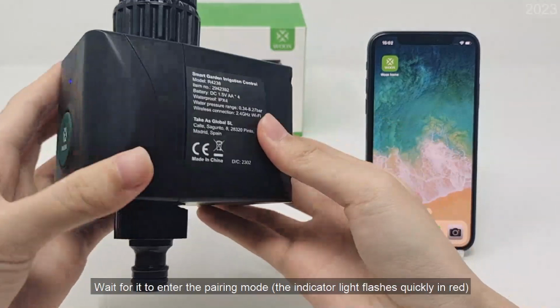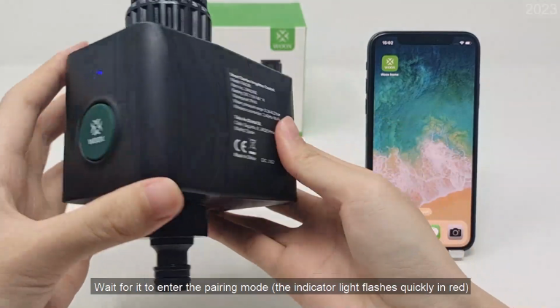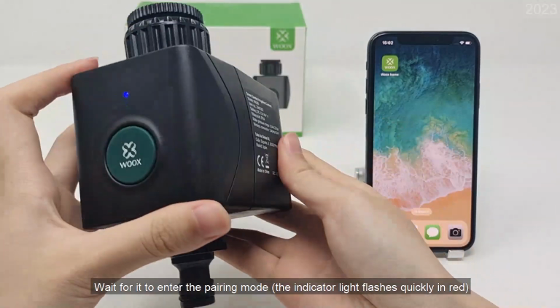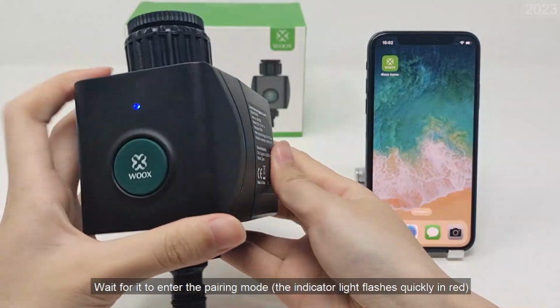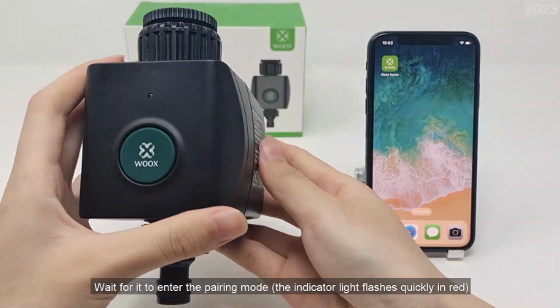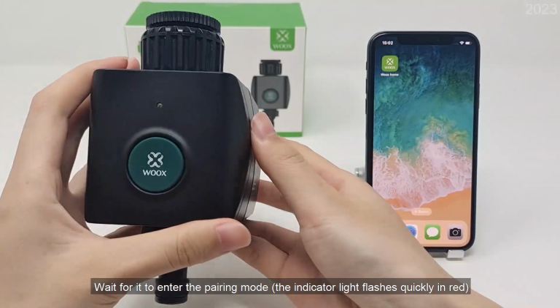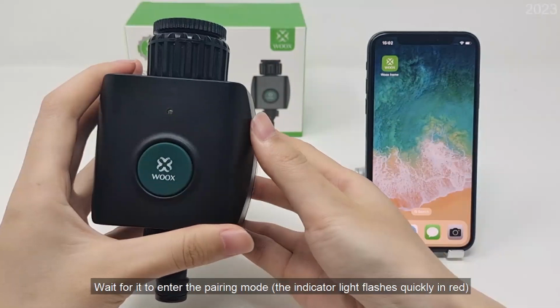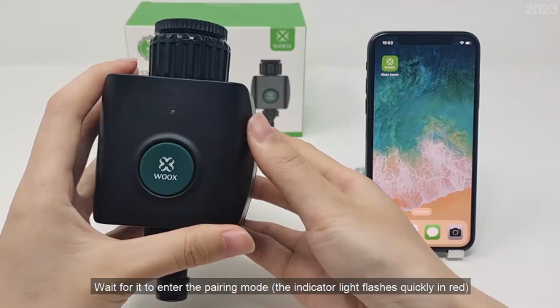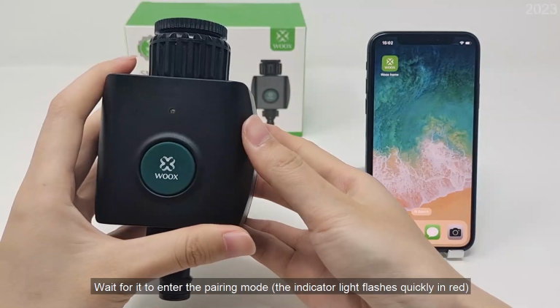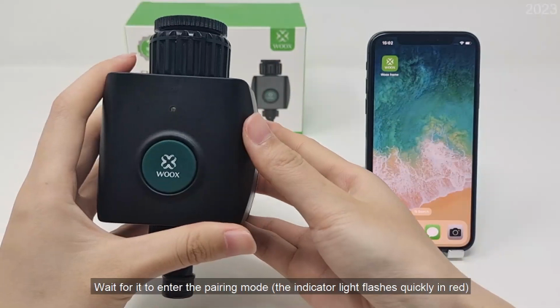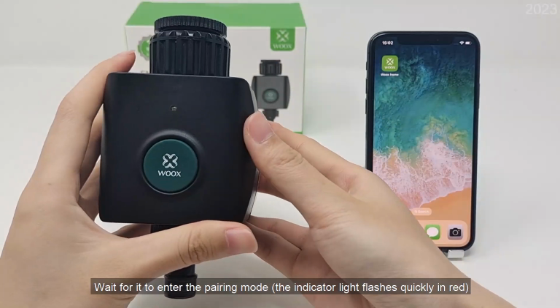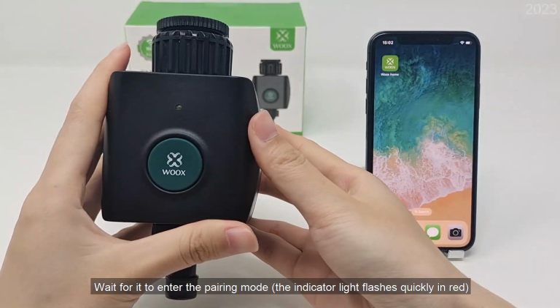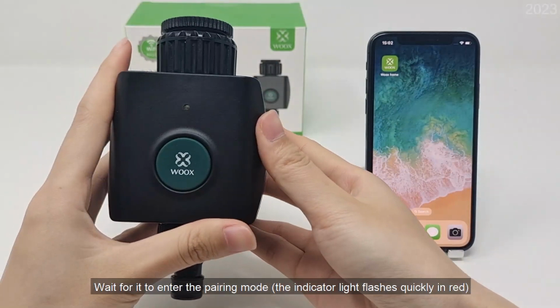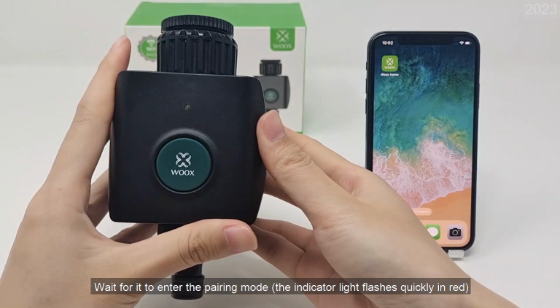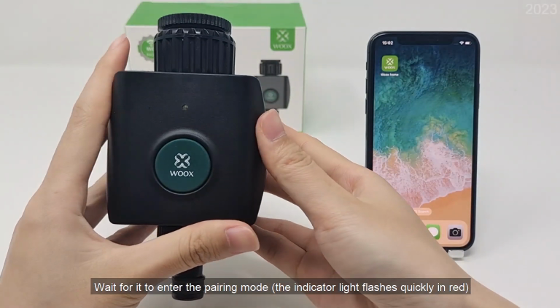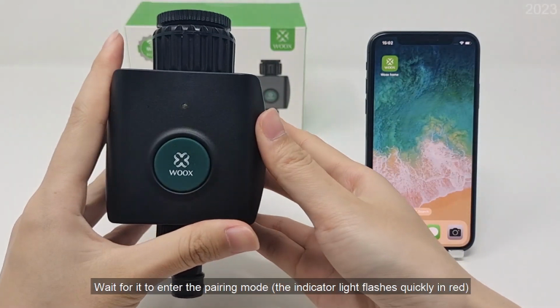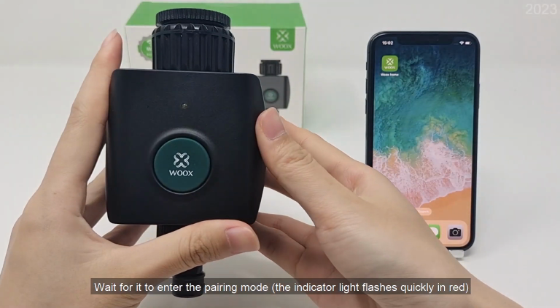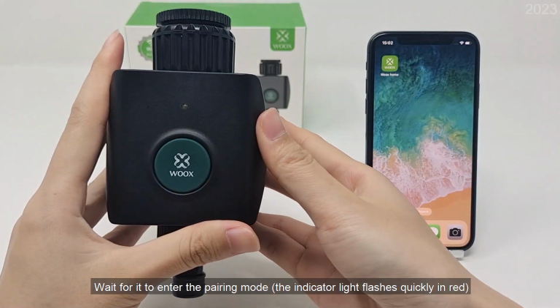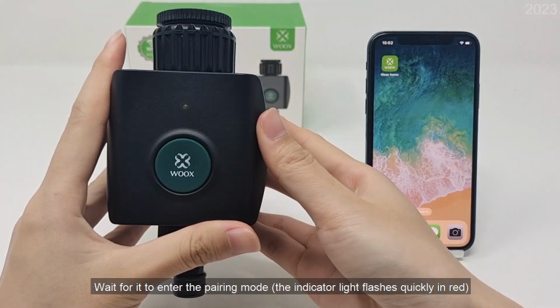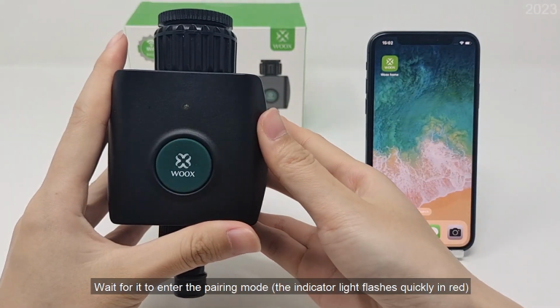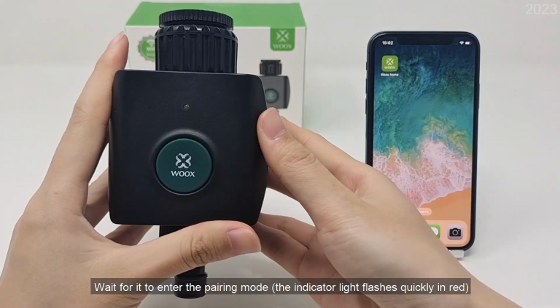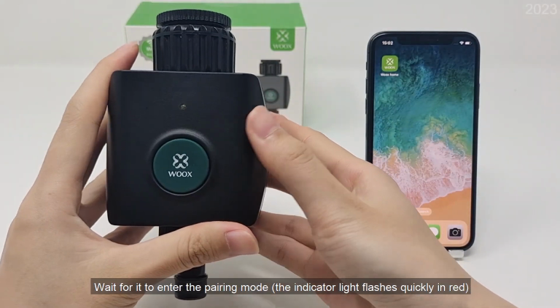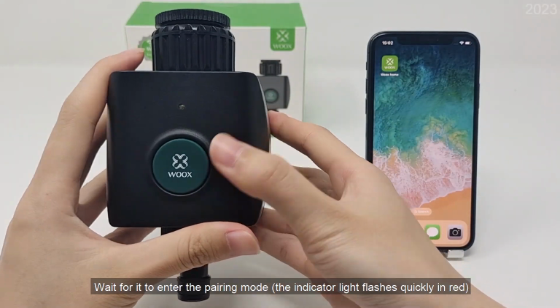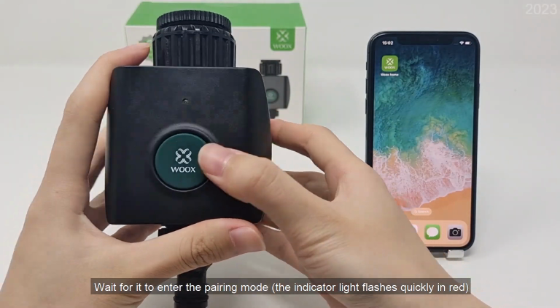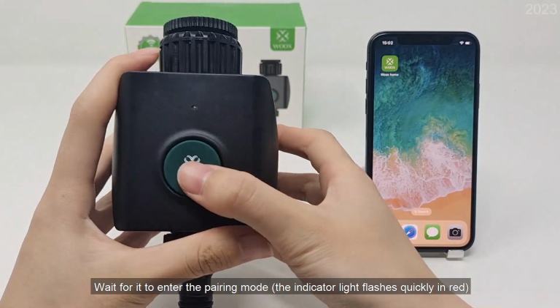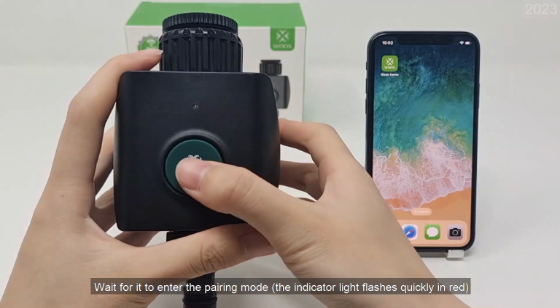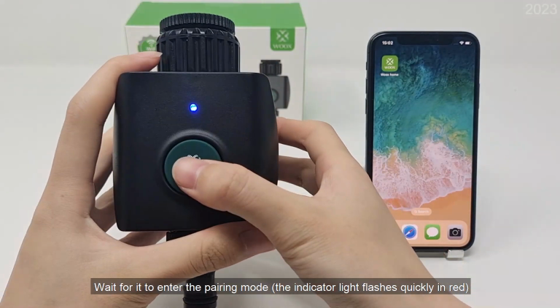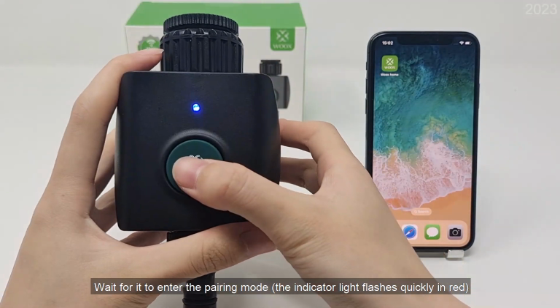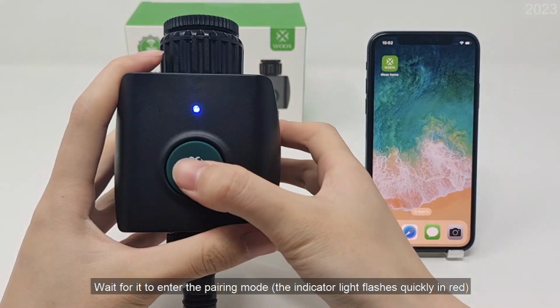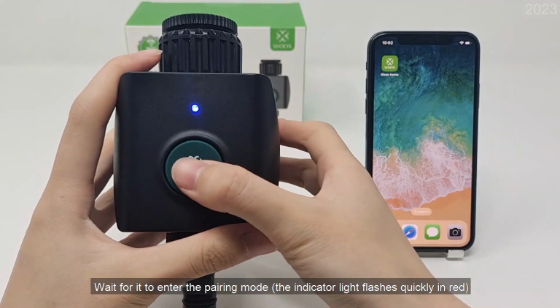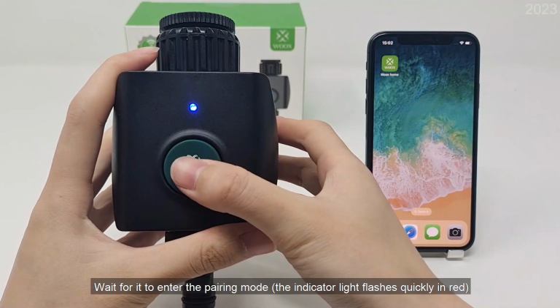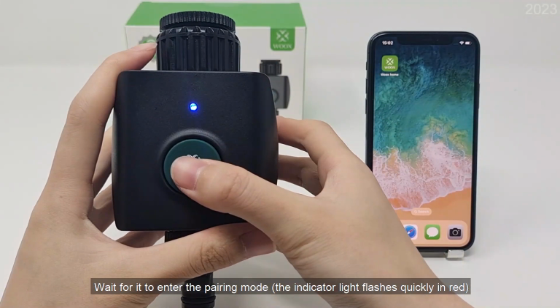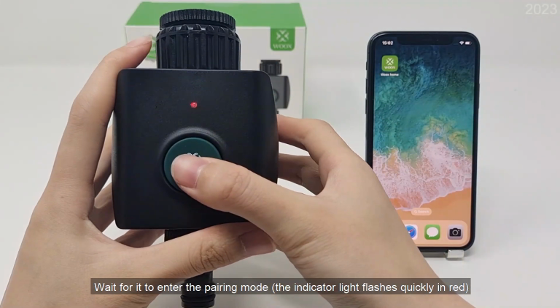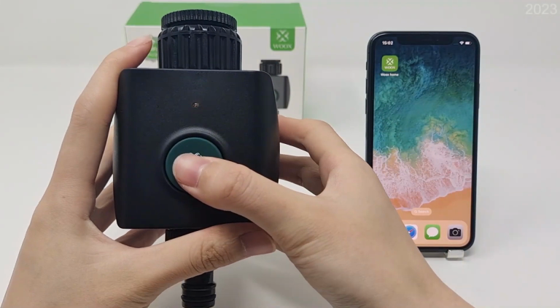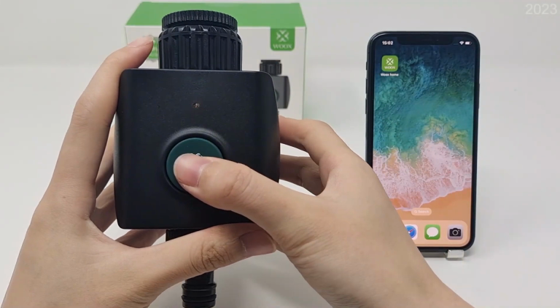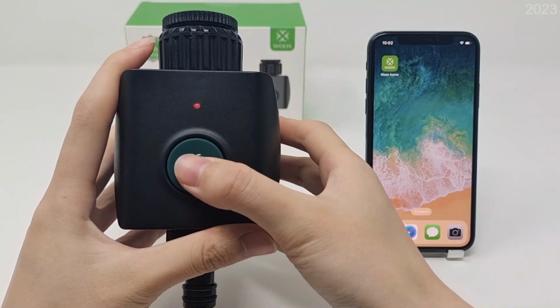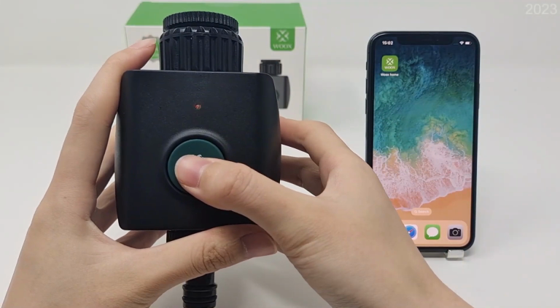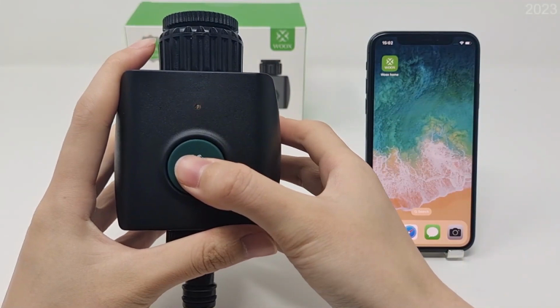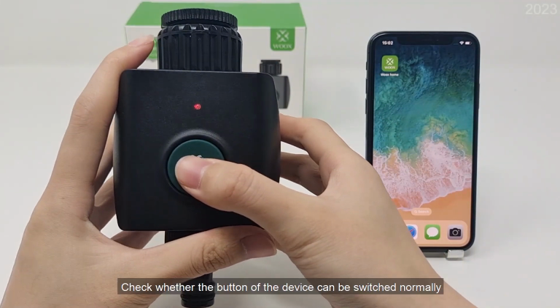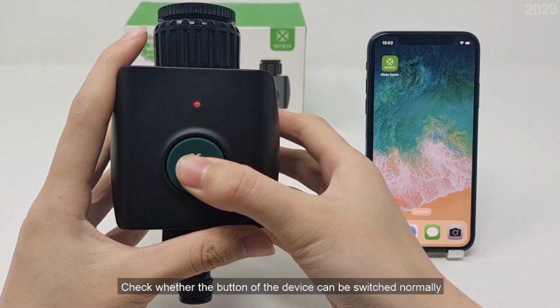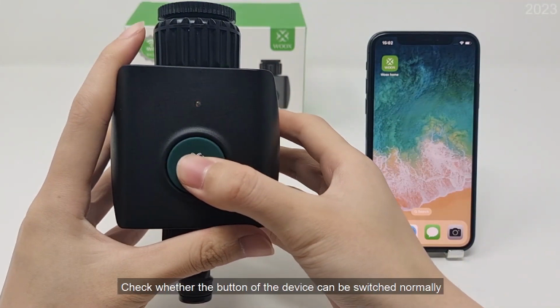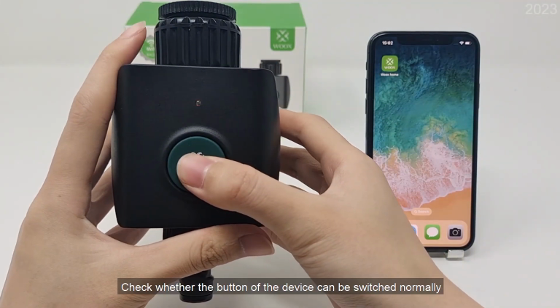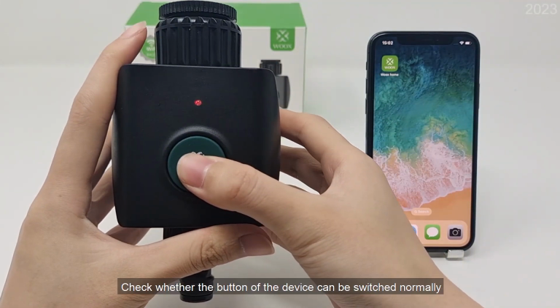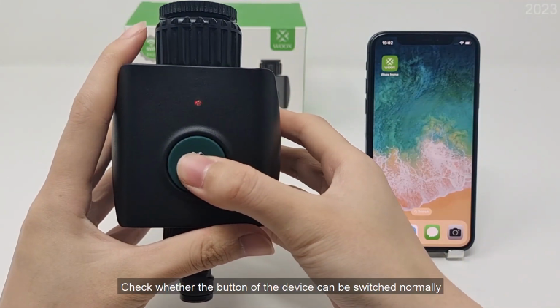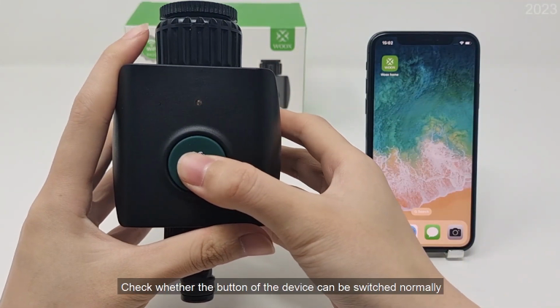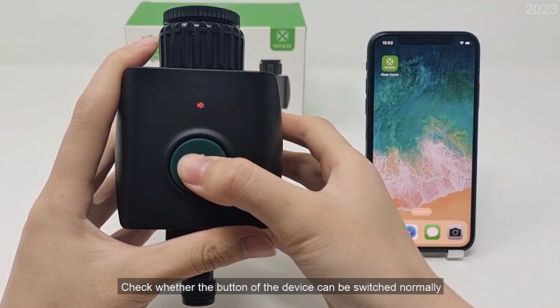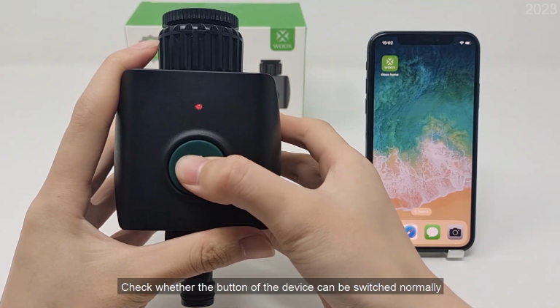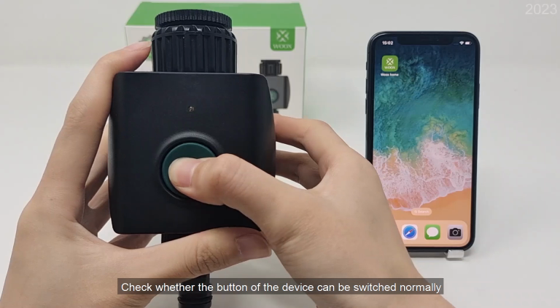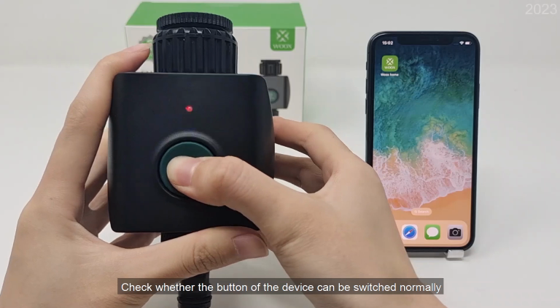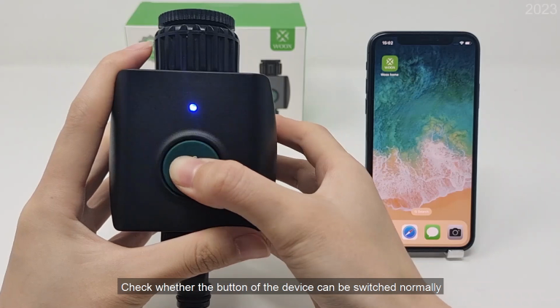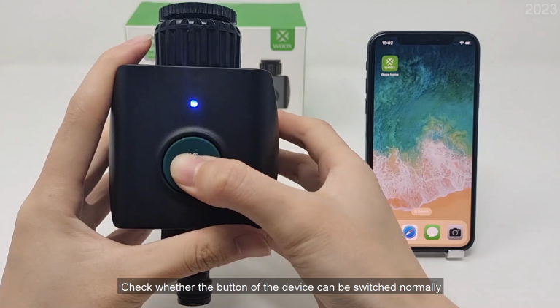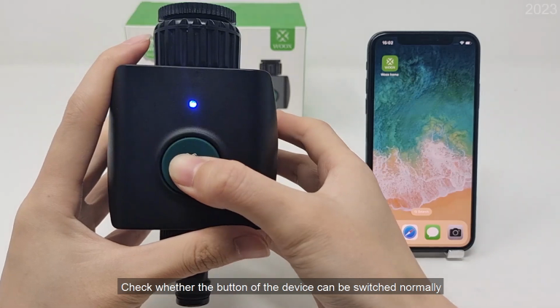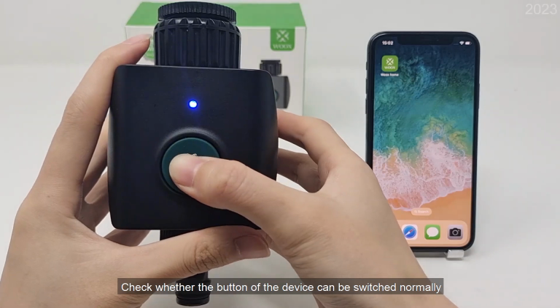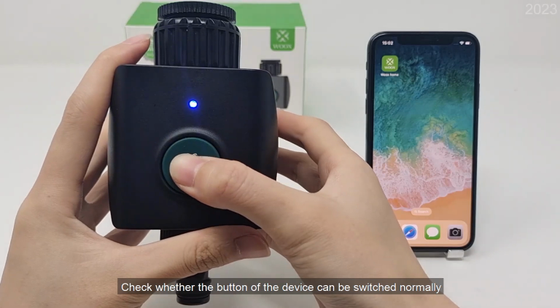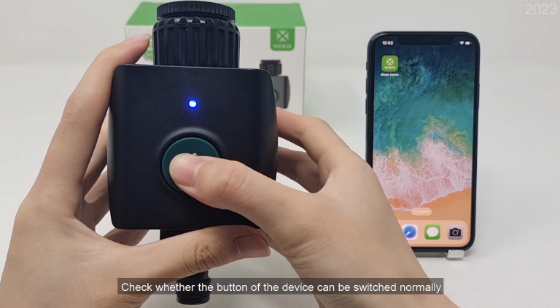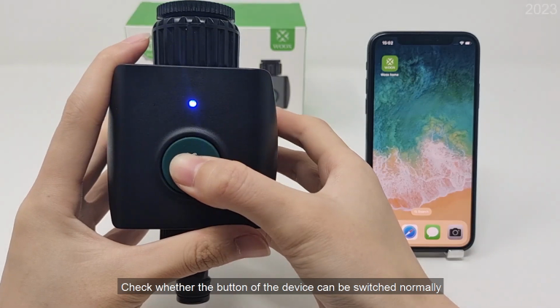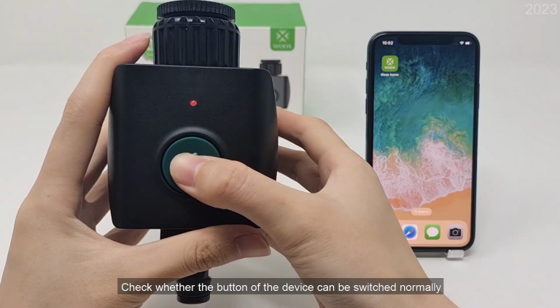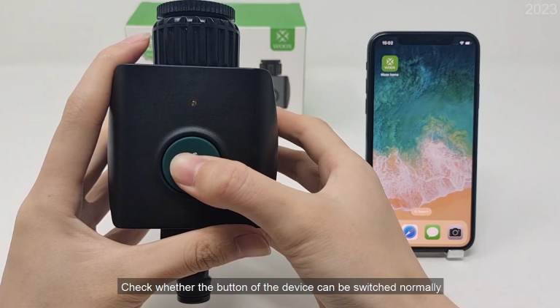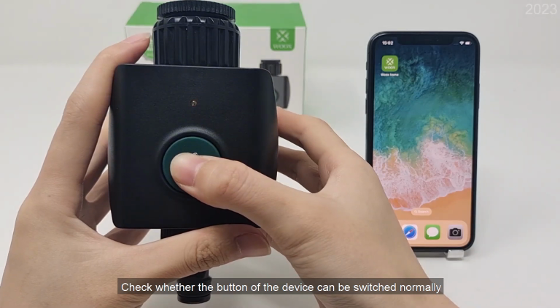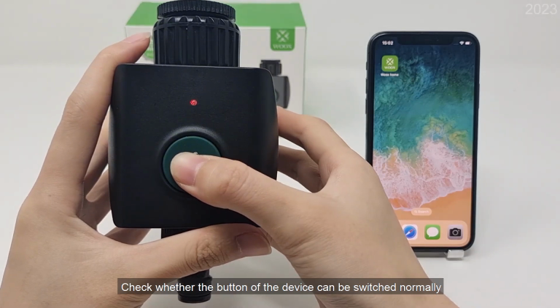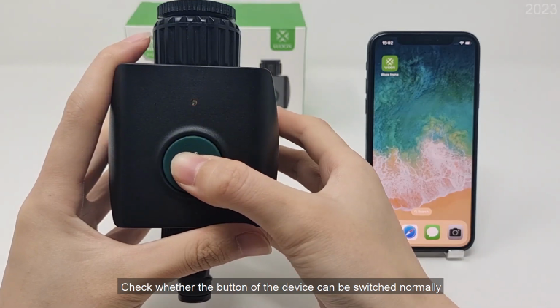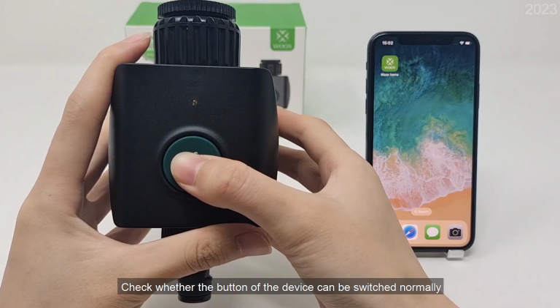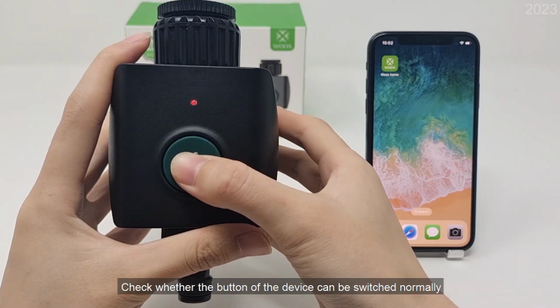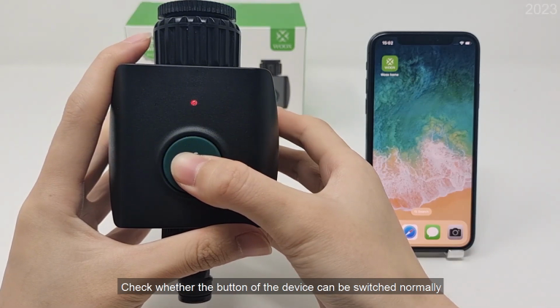Wait for it to enter the pairing mode. Check whether the button of the device can be switched normally.